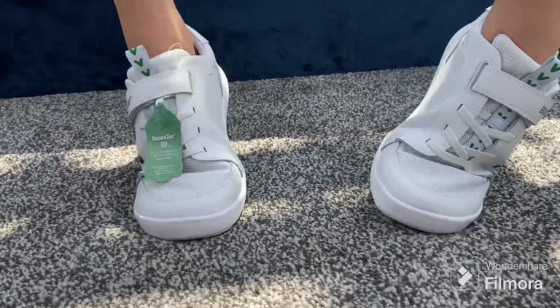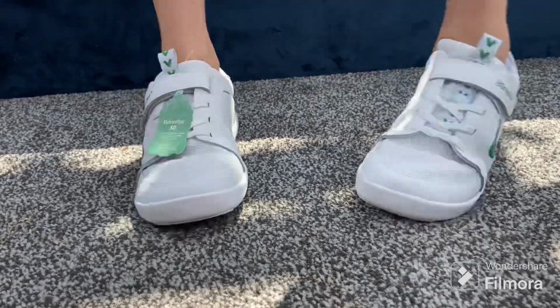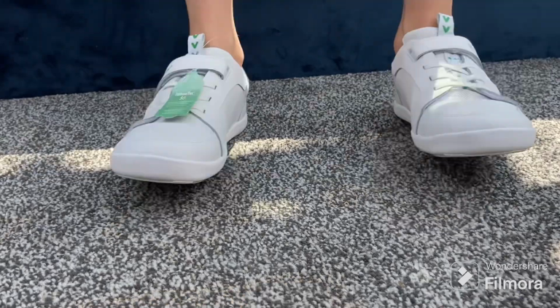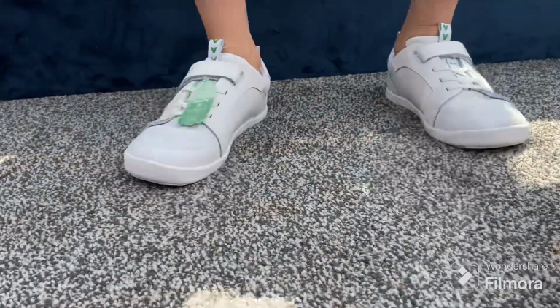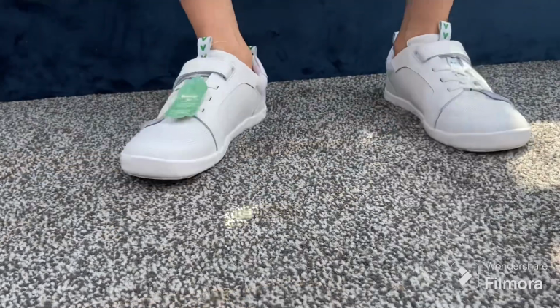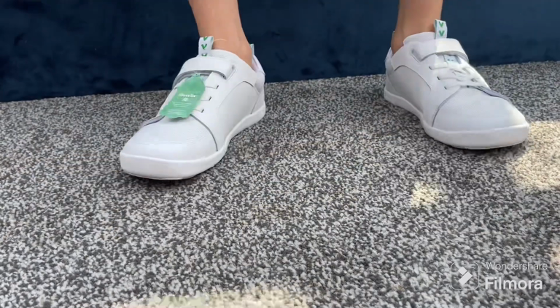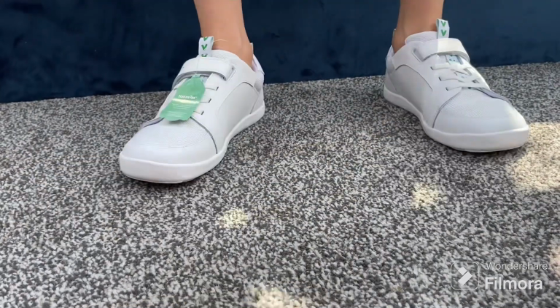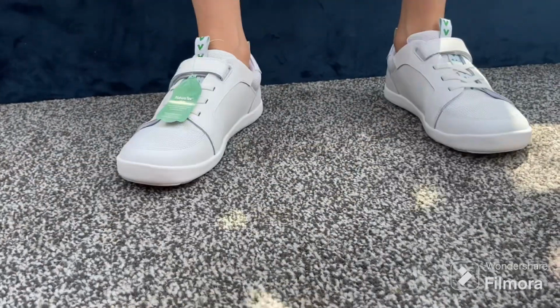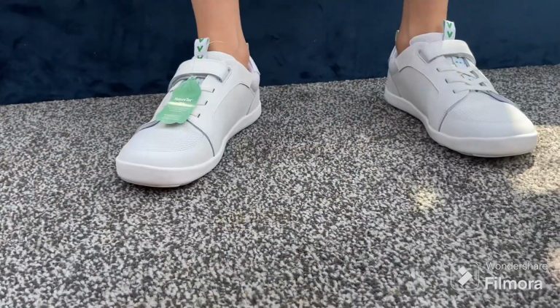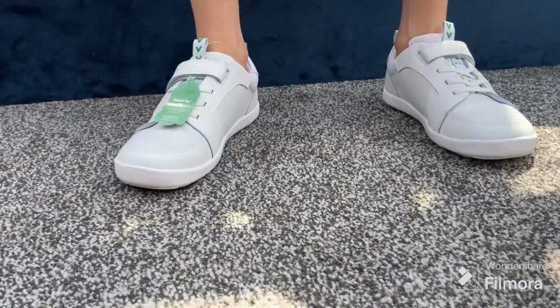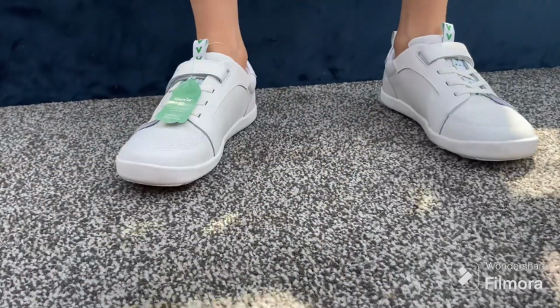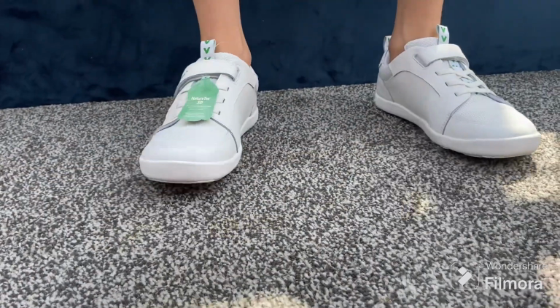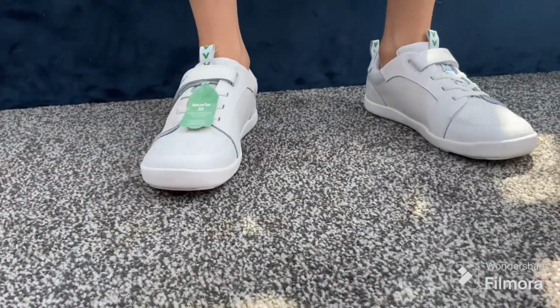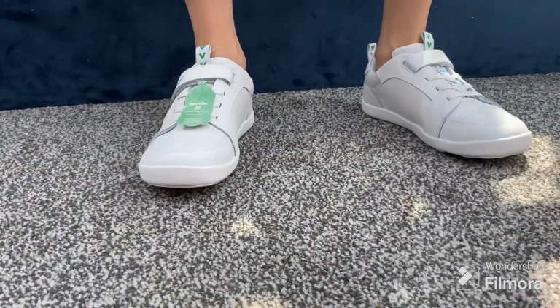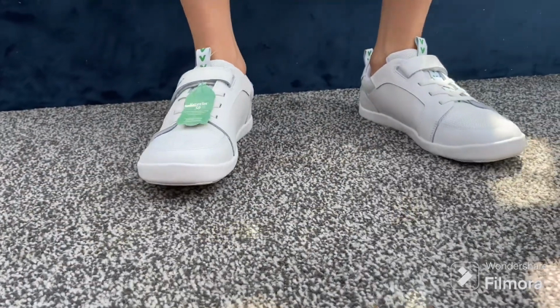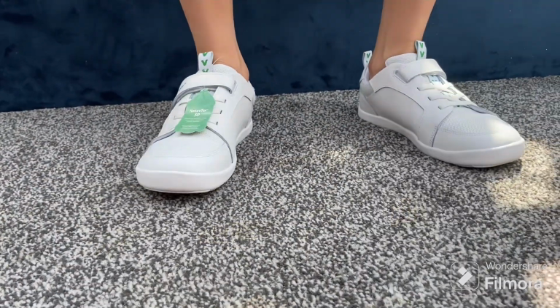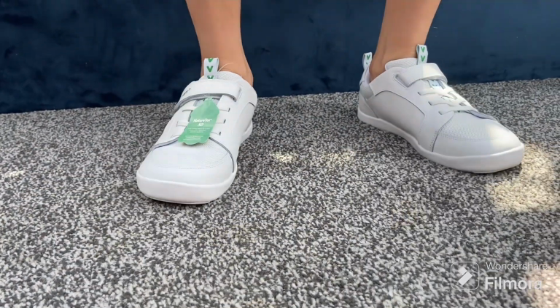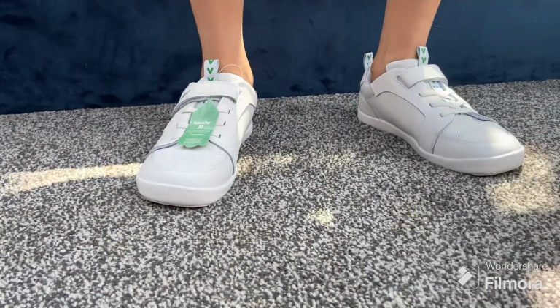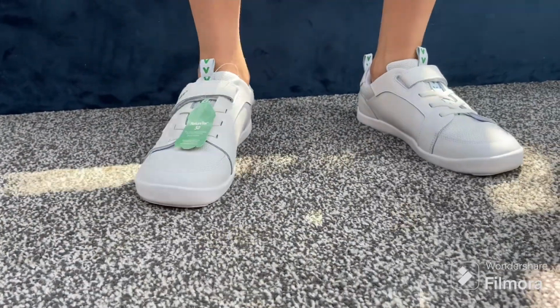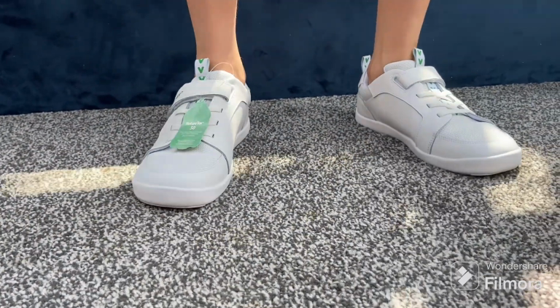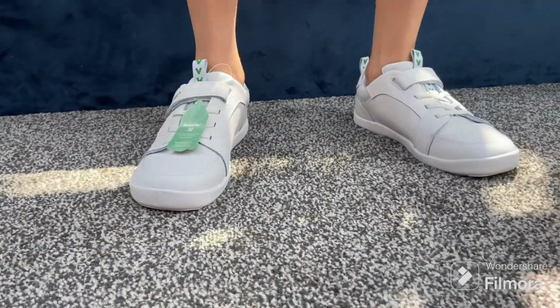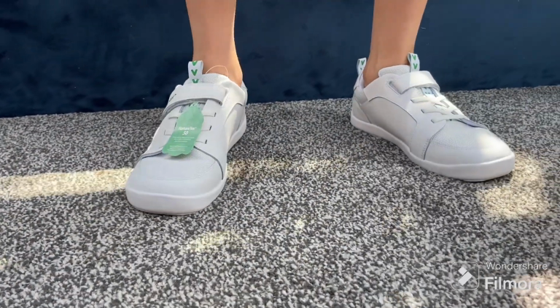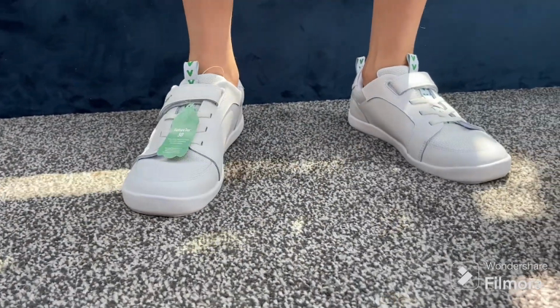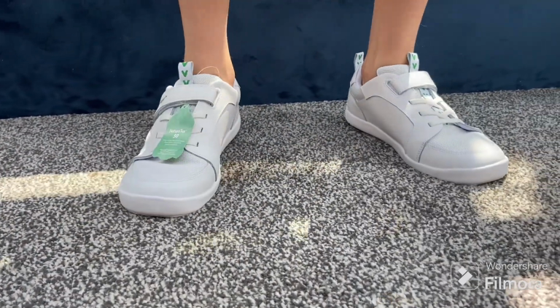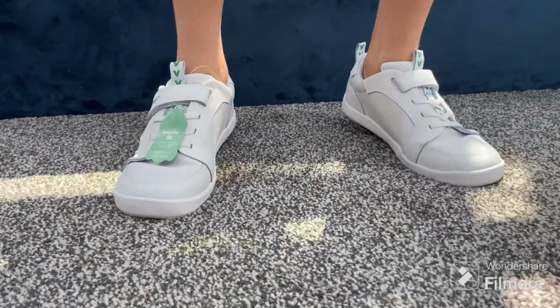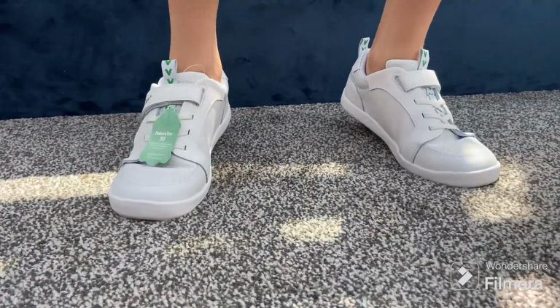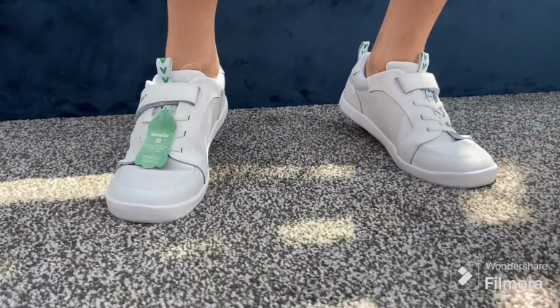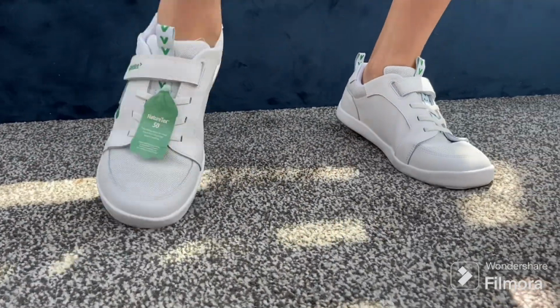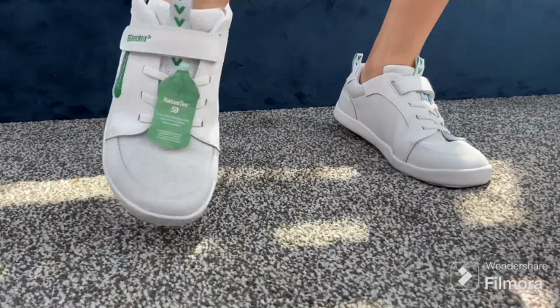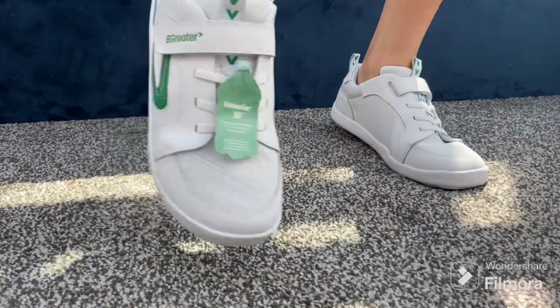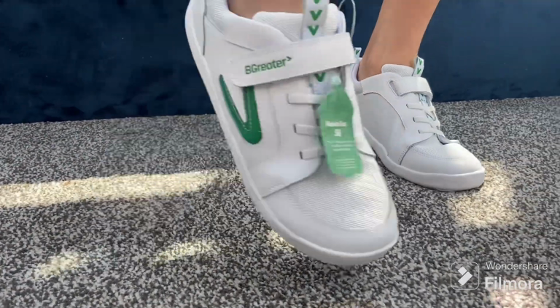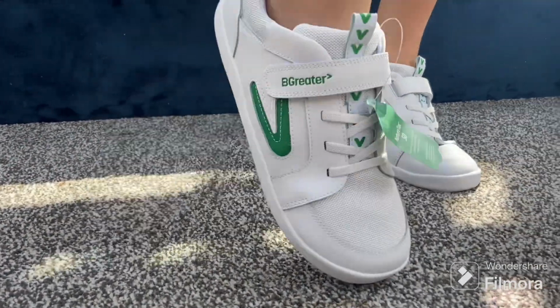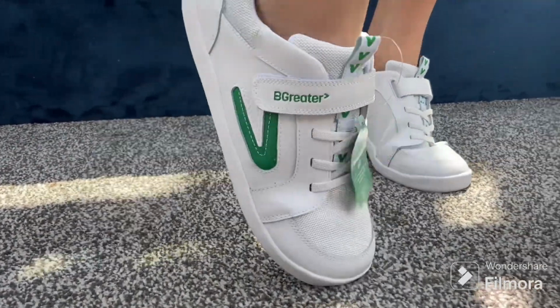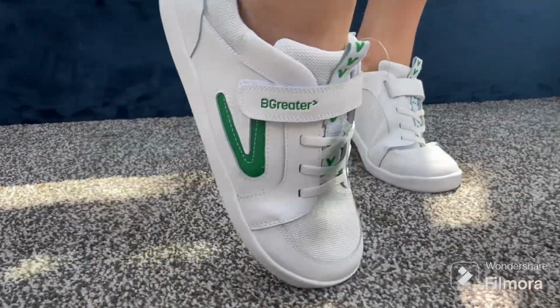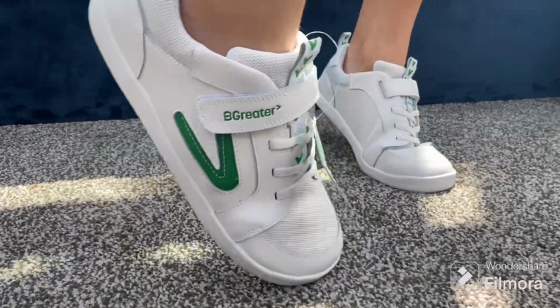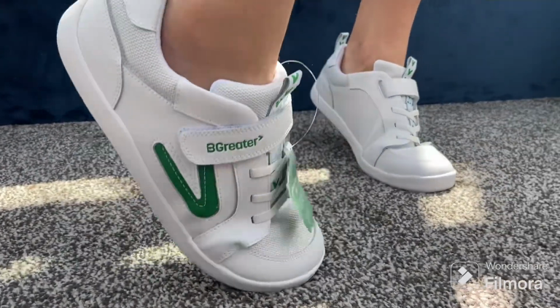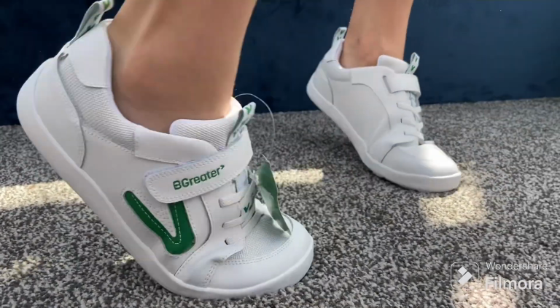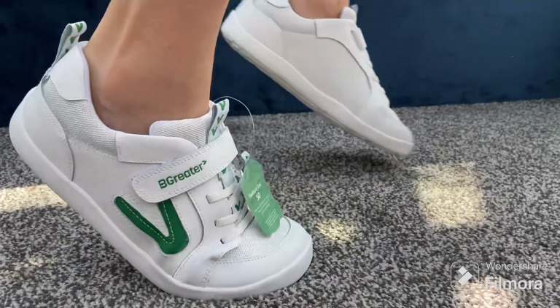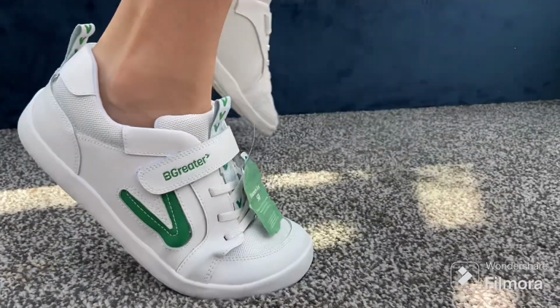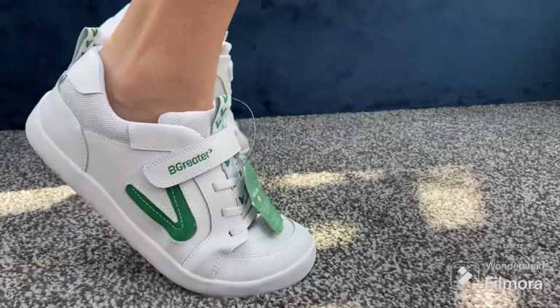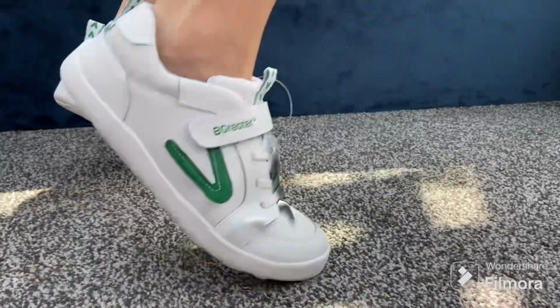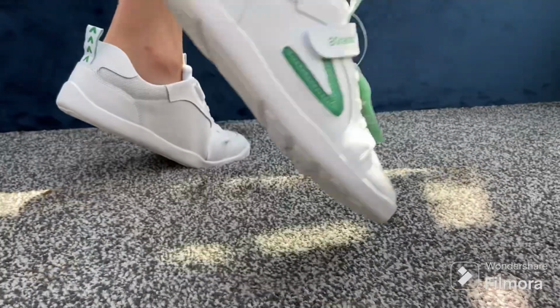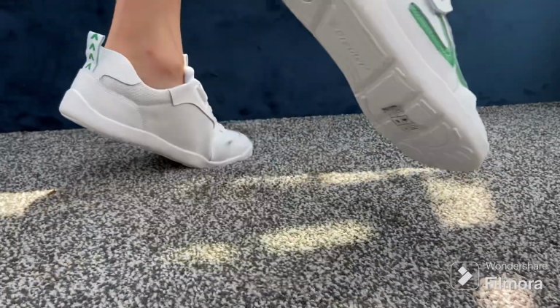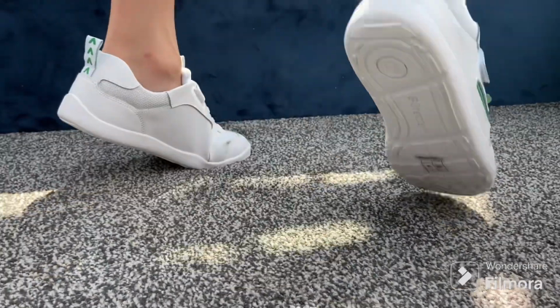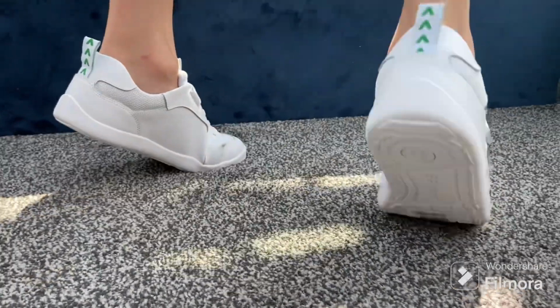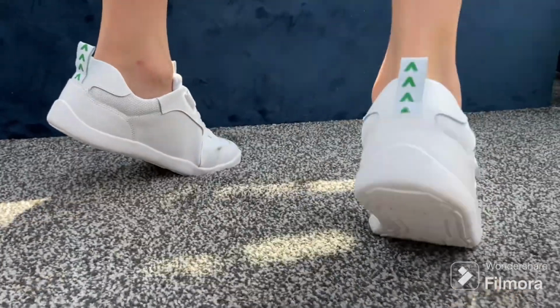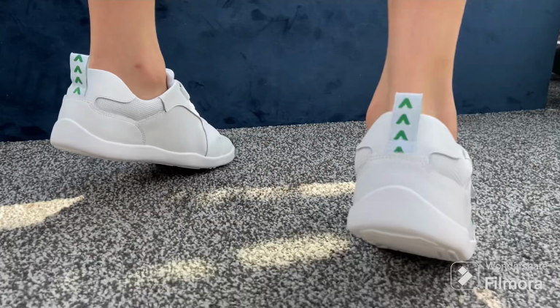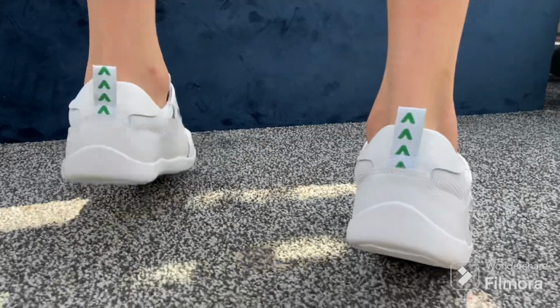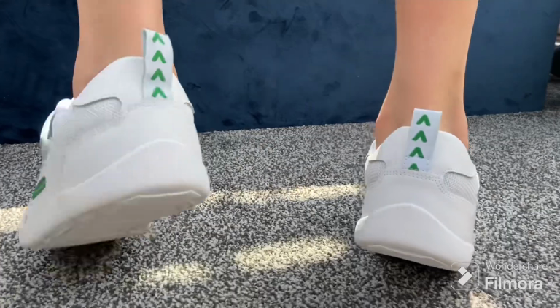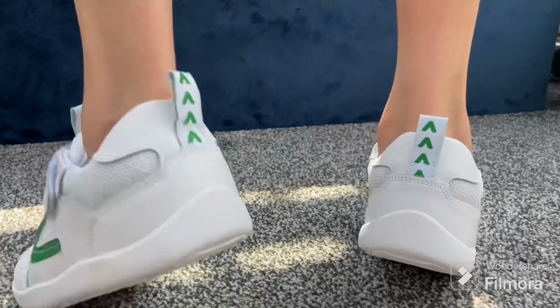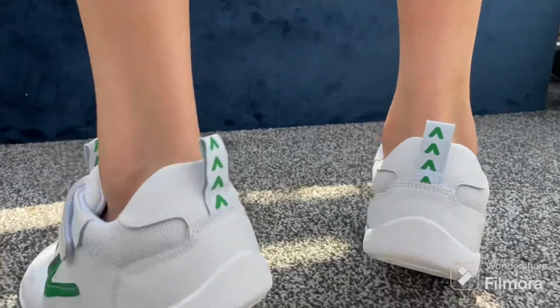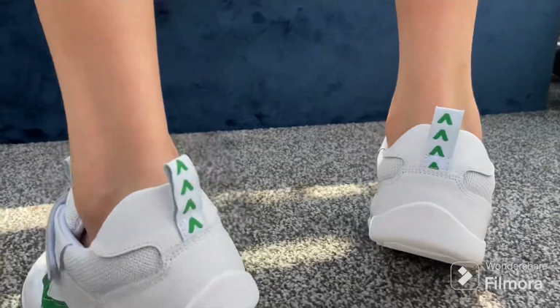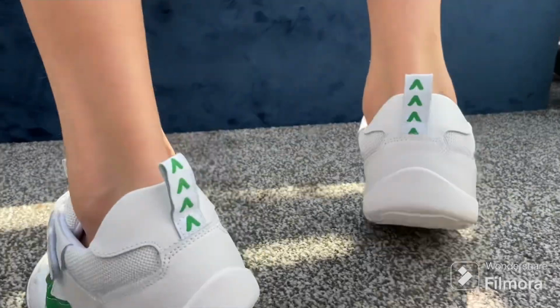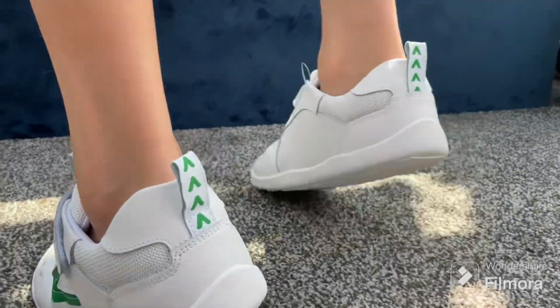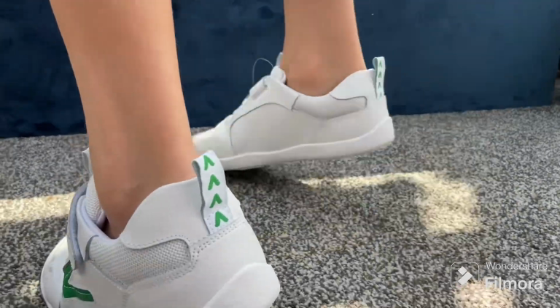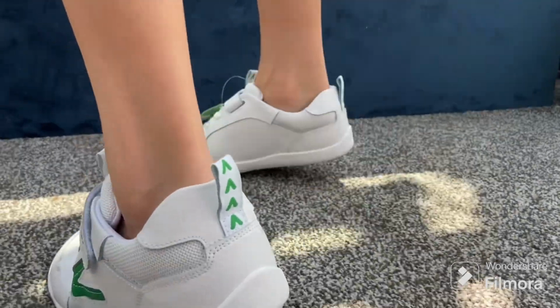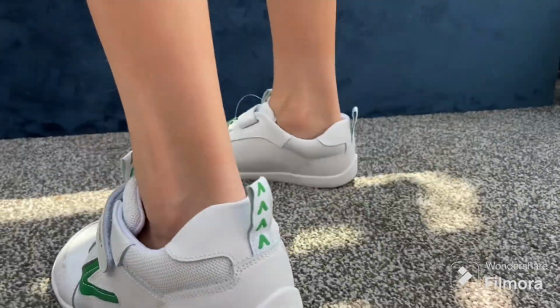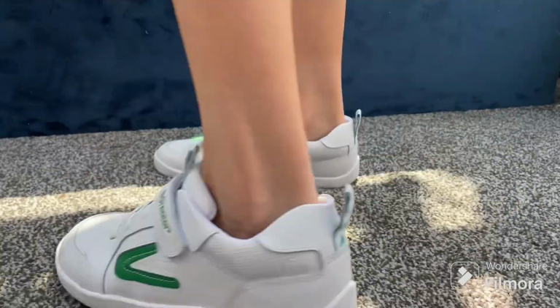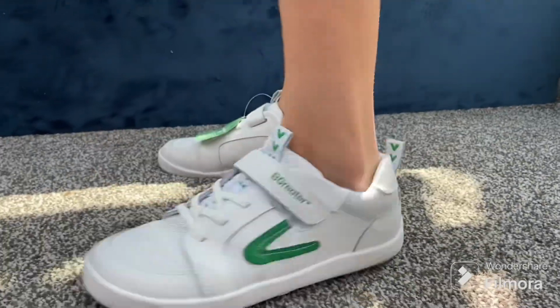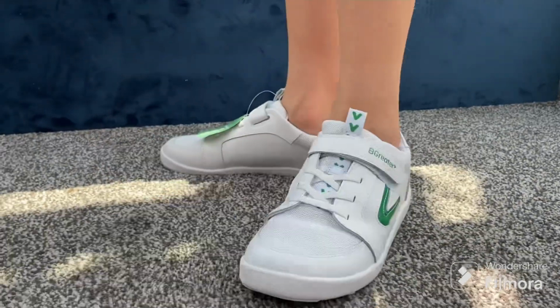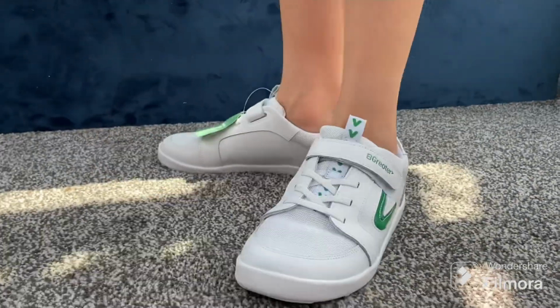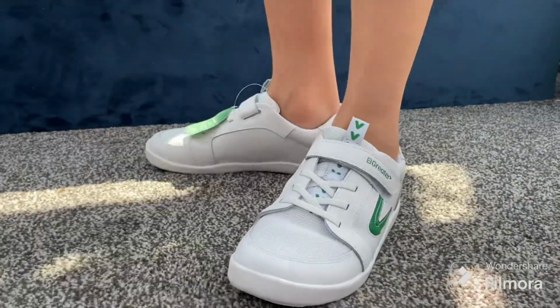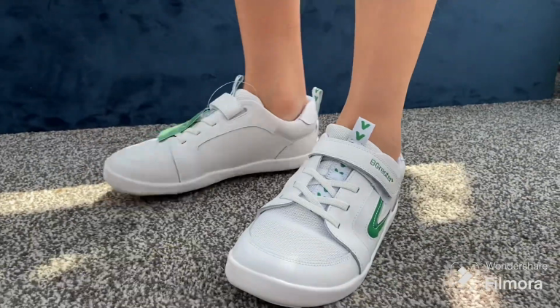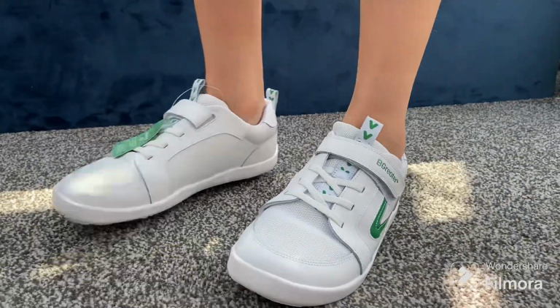It's quite a new store so they don't do half sizes yet and there's a limited range of sizes, but hopefully that'll change as they grow.